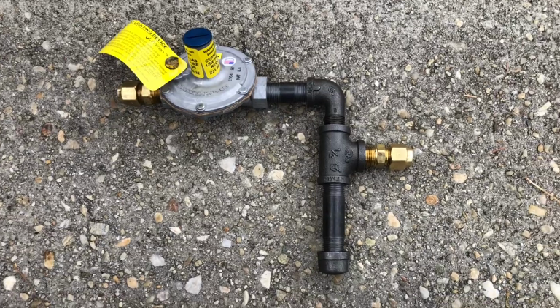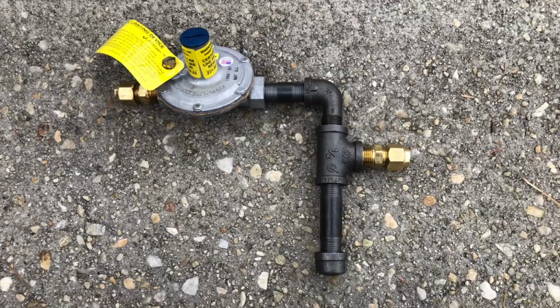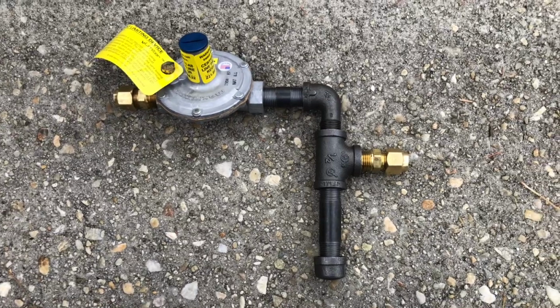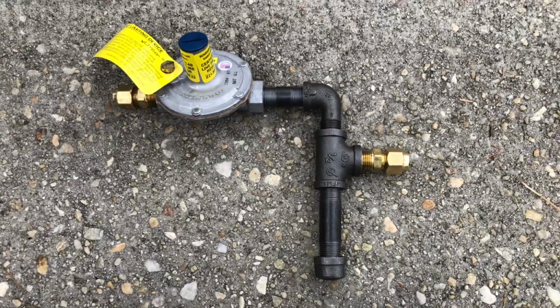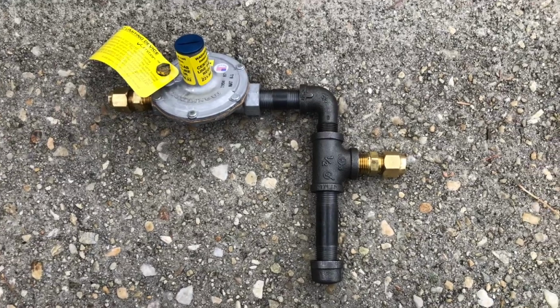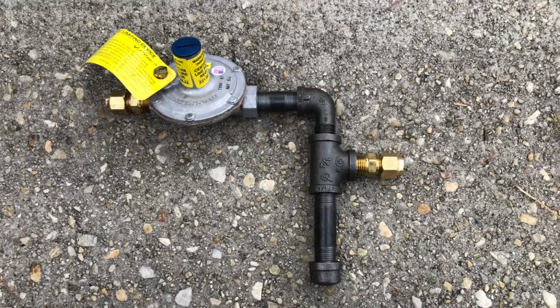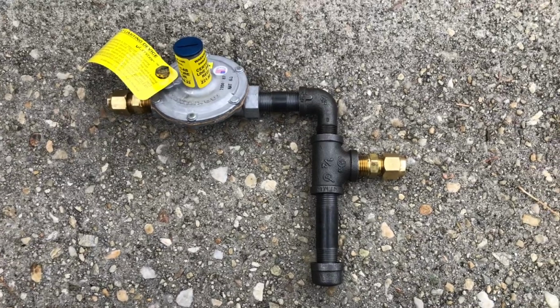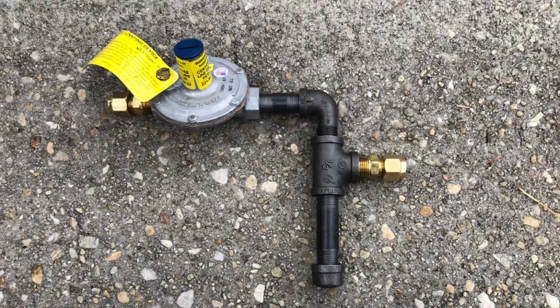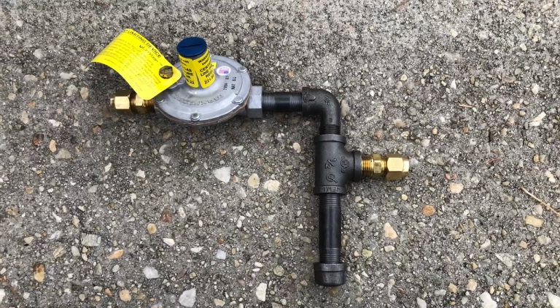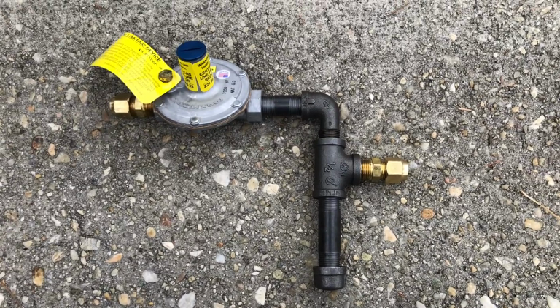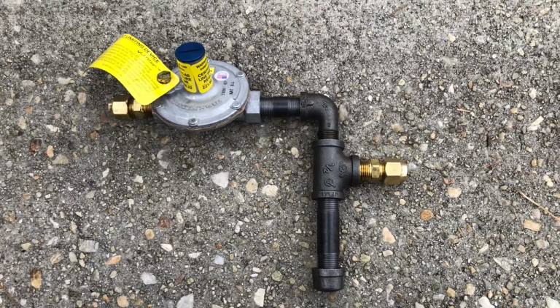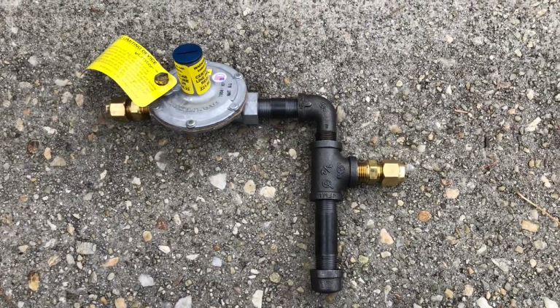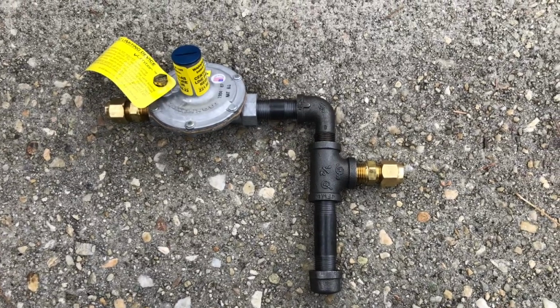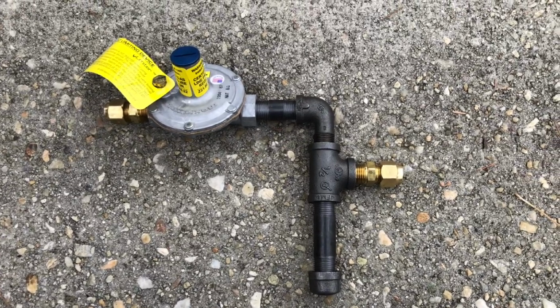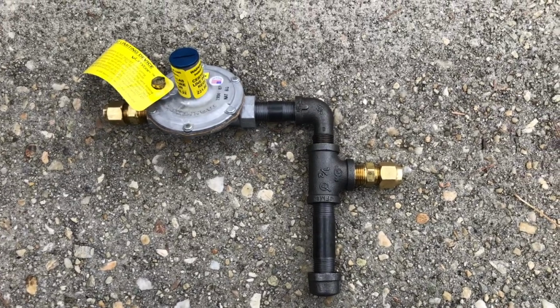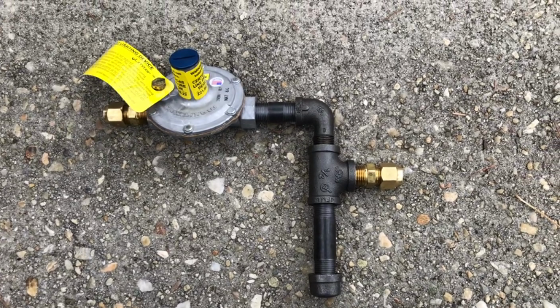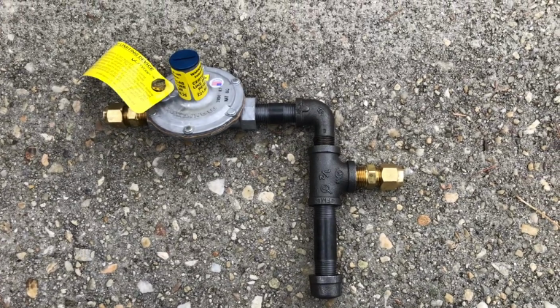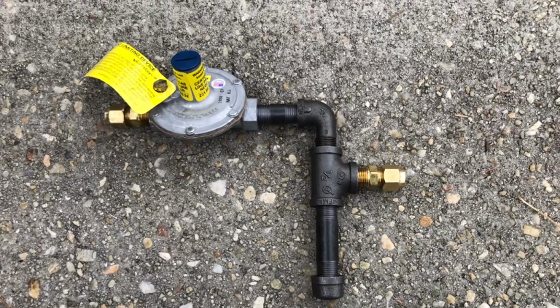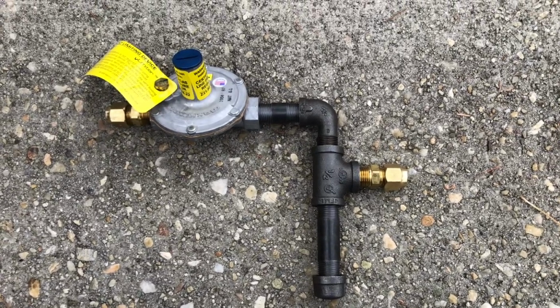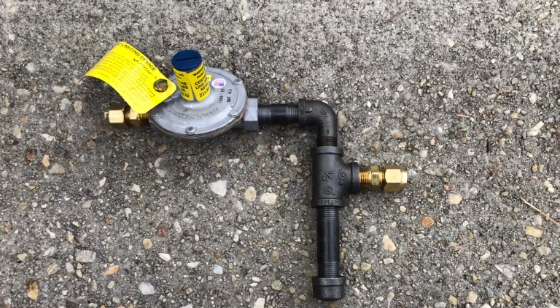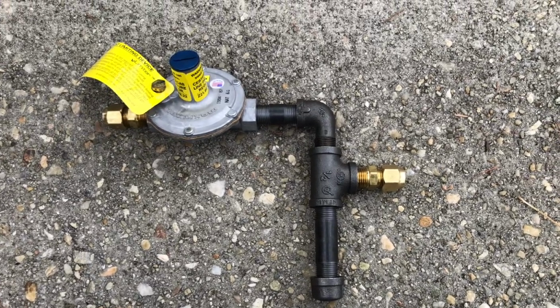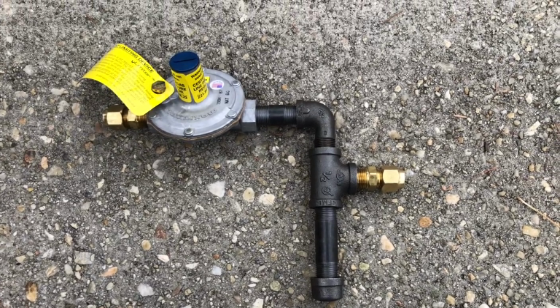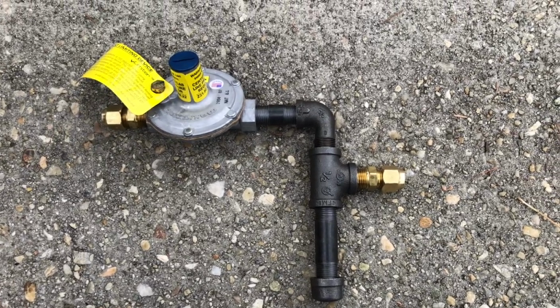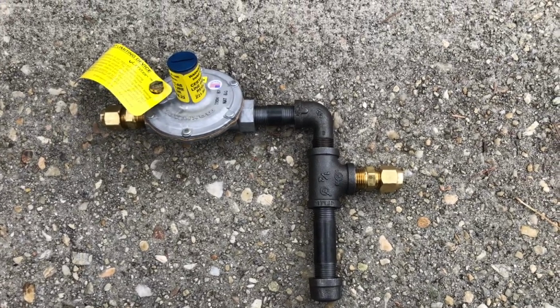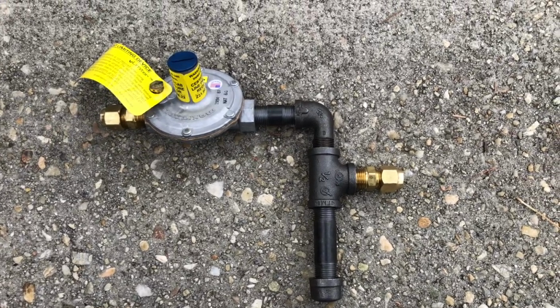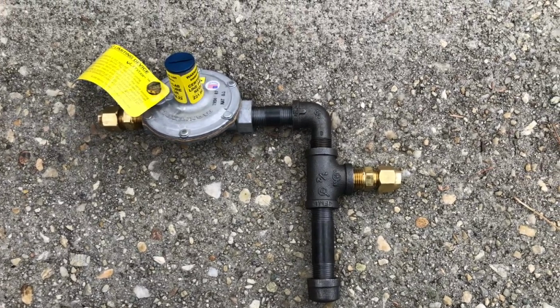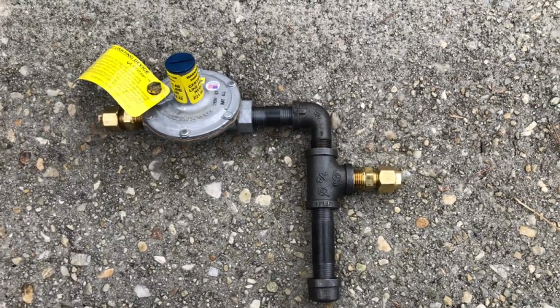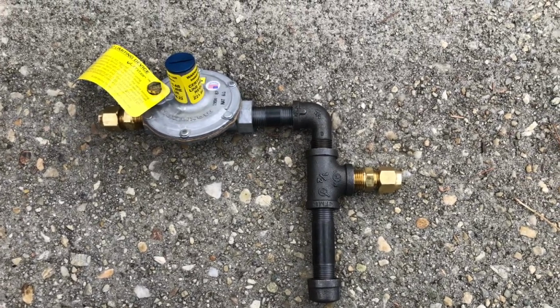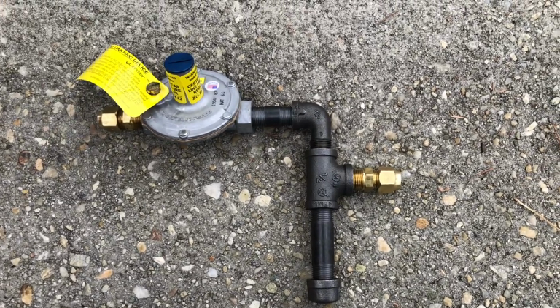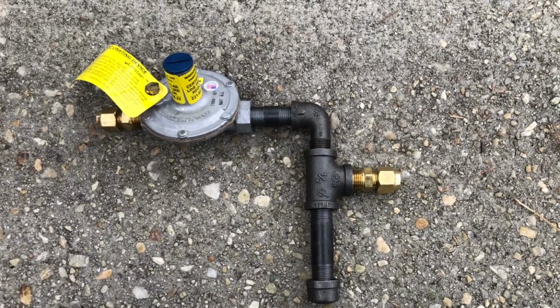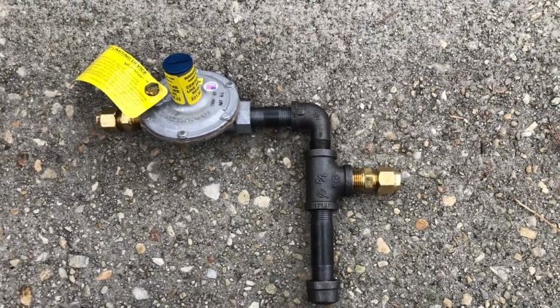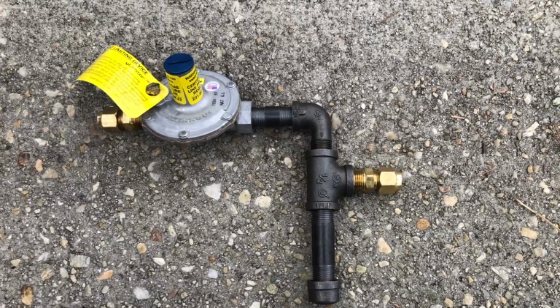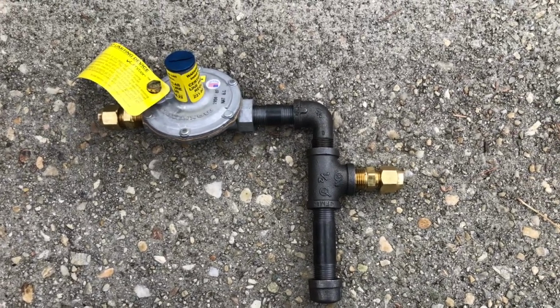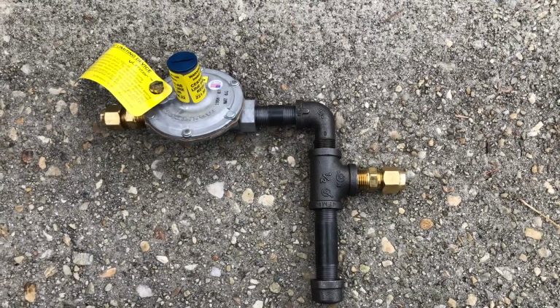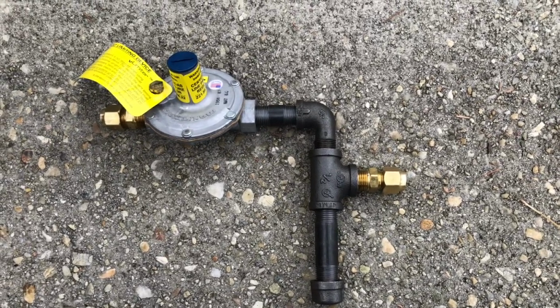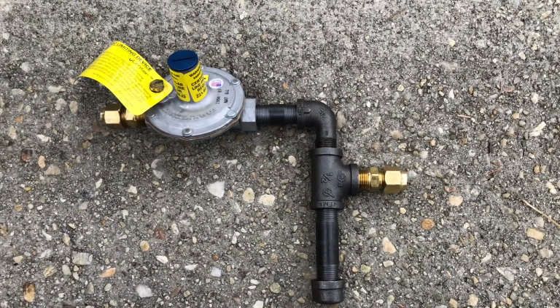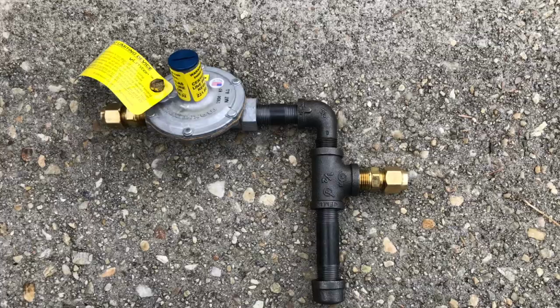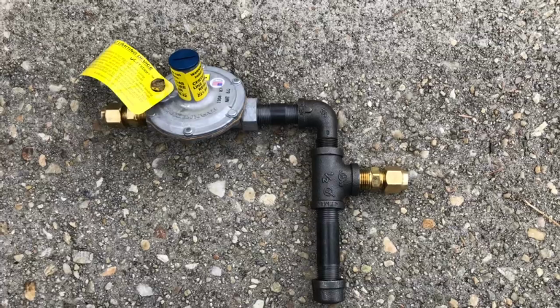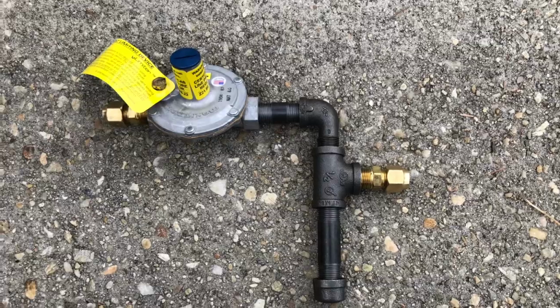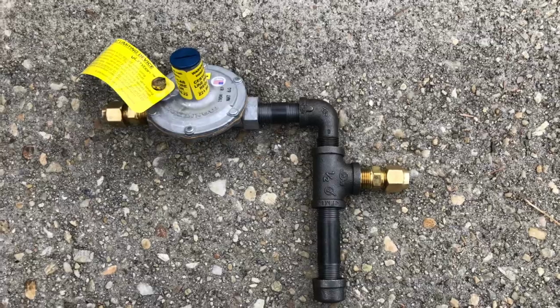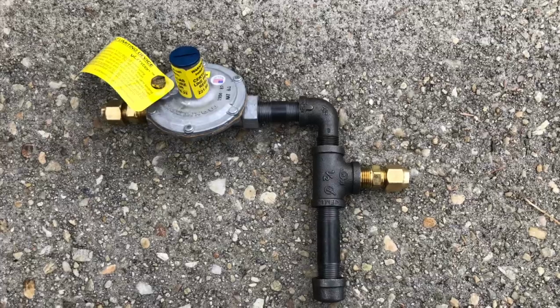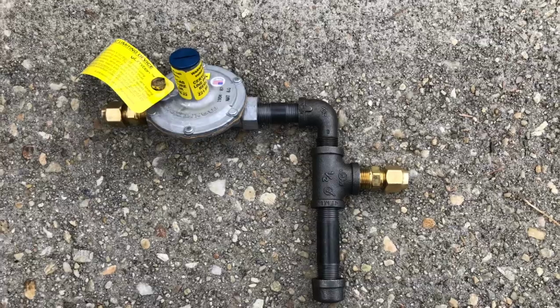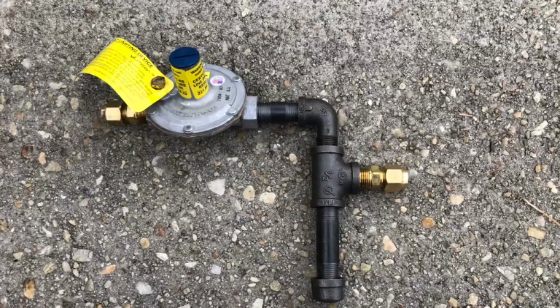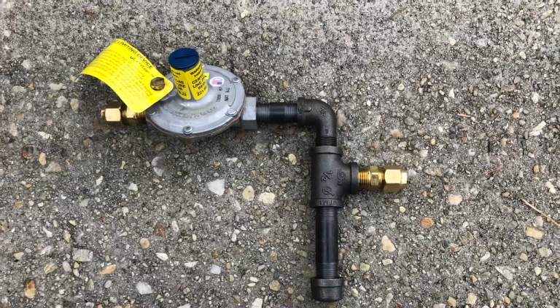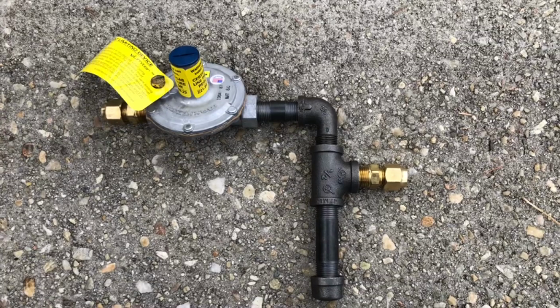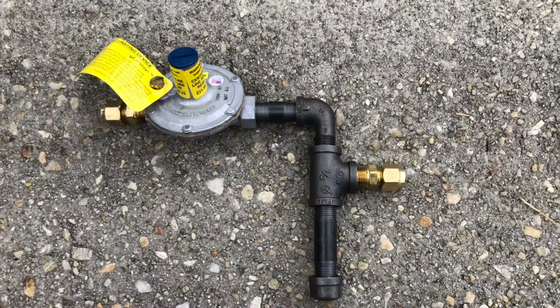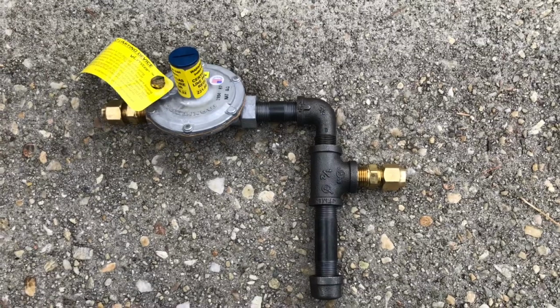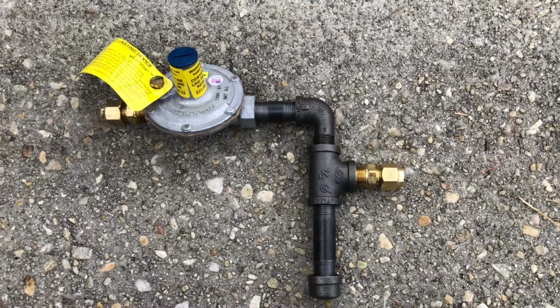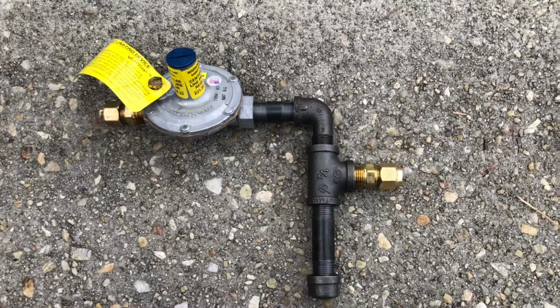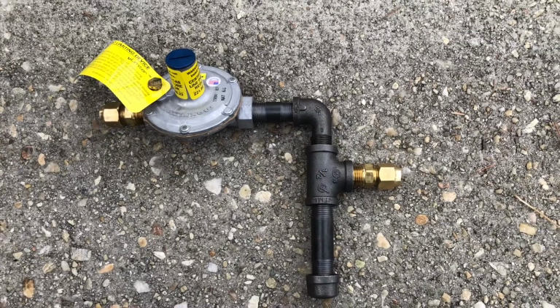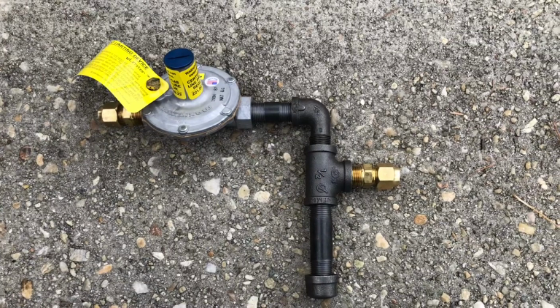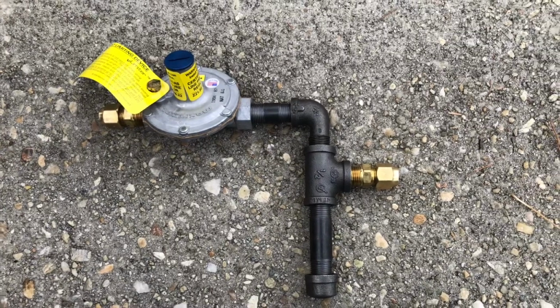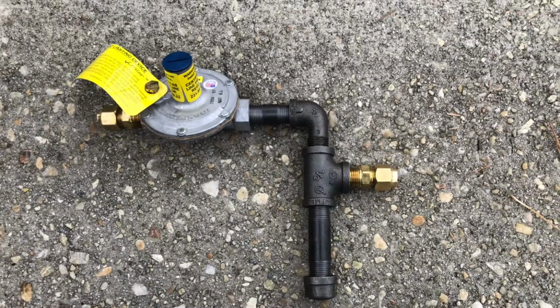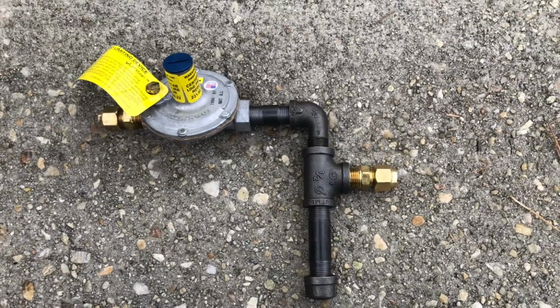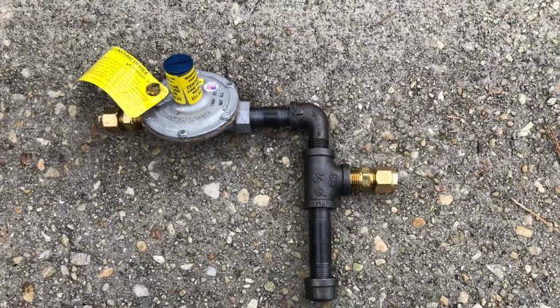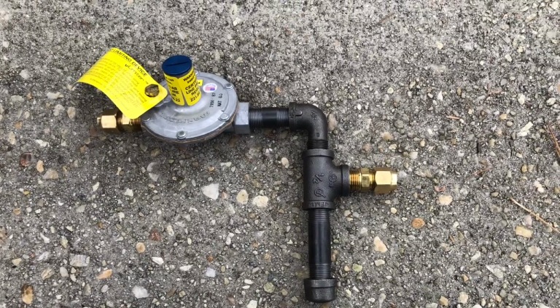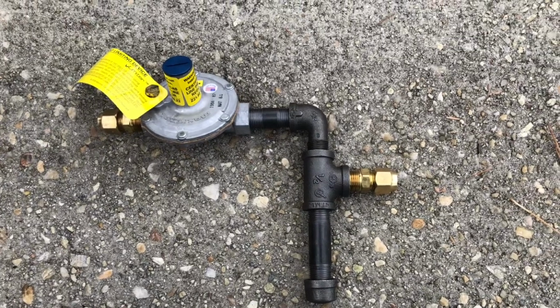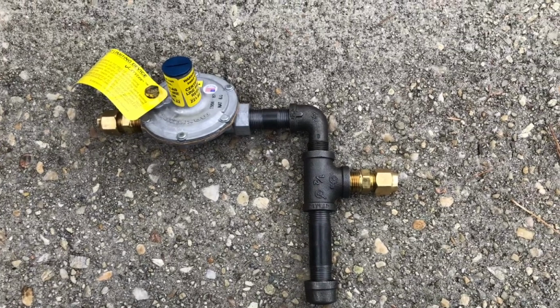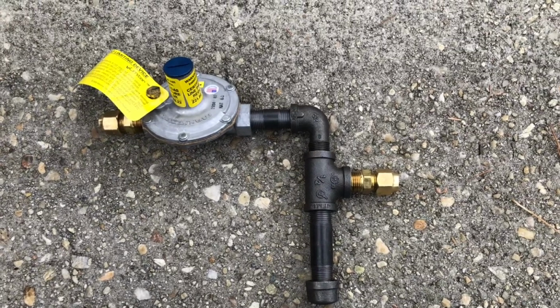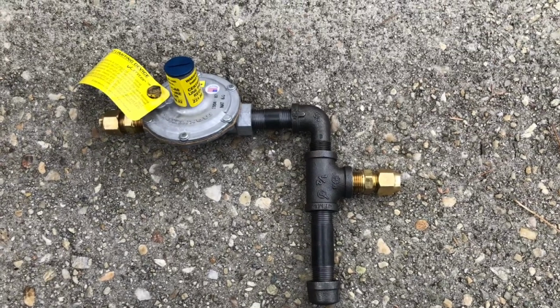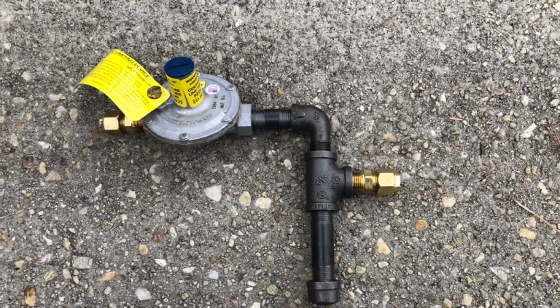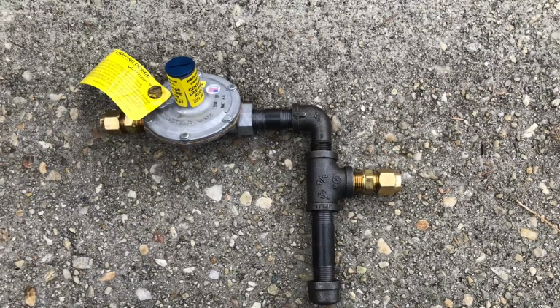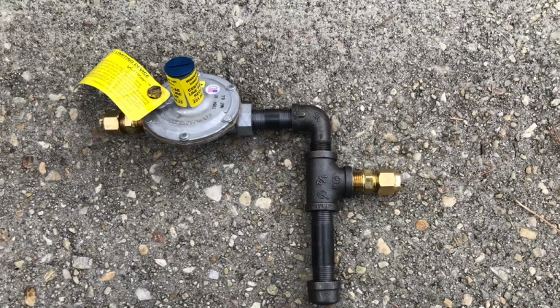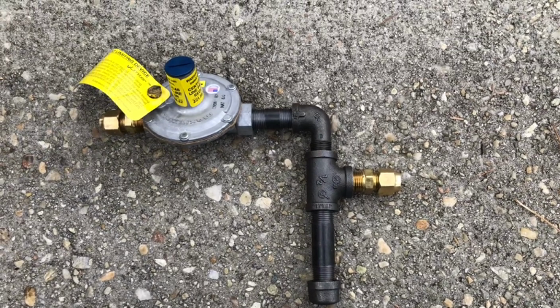In this video, I'm going to show you how to properly run a drip leg with a regulator to a gas furnace.